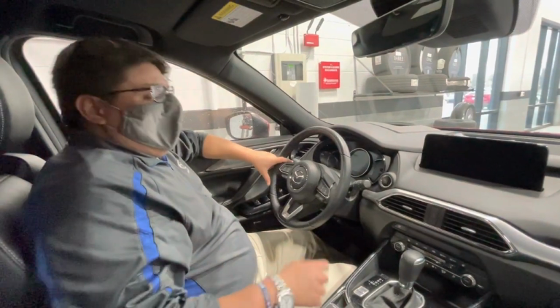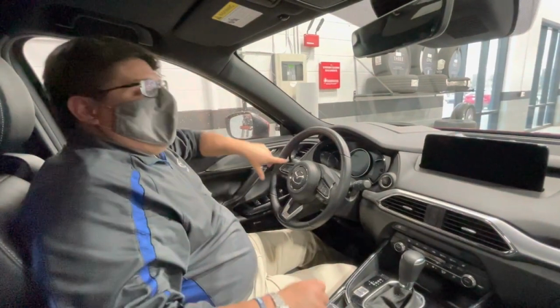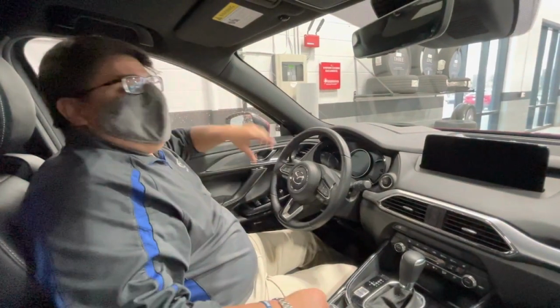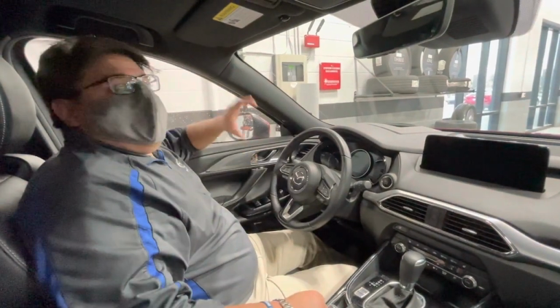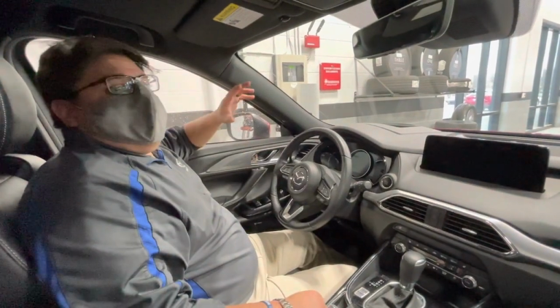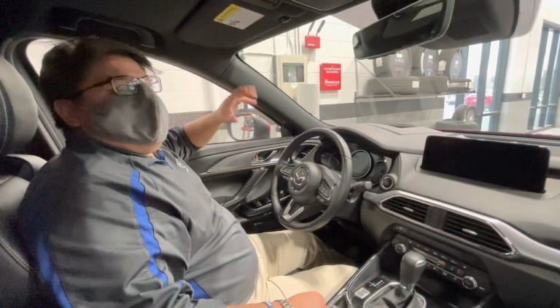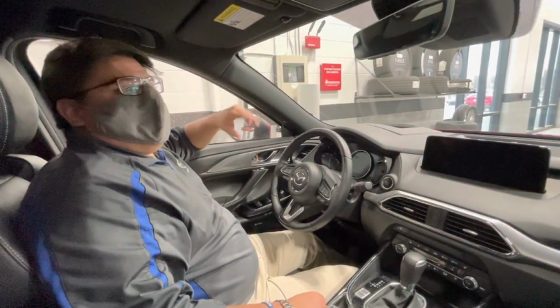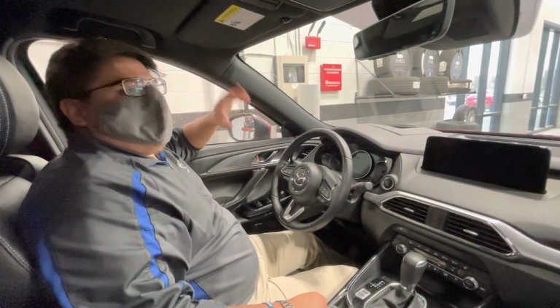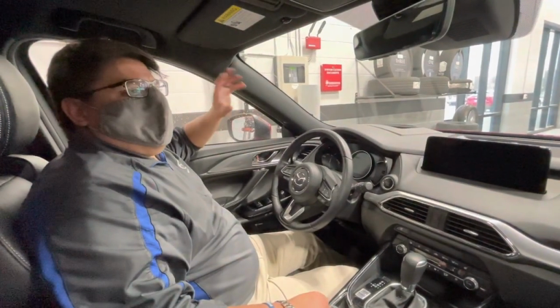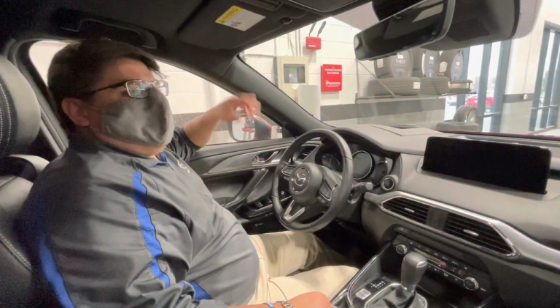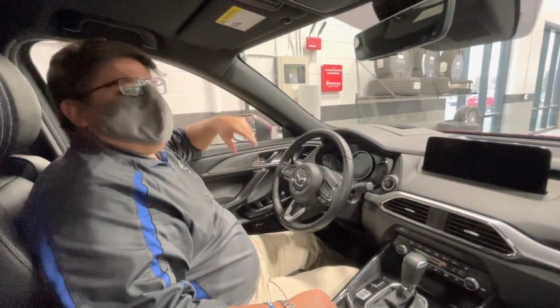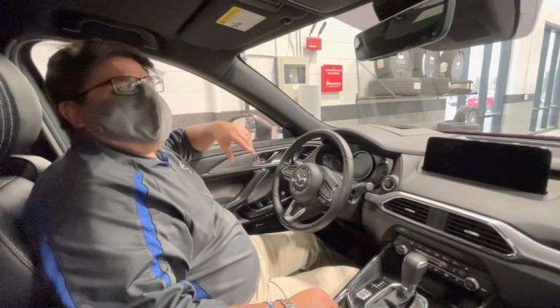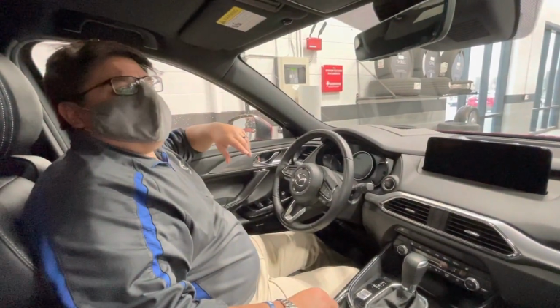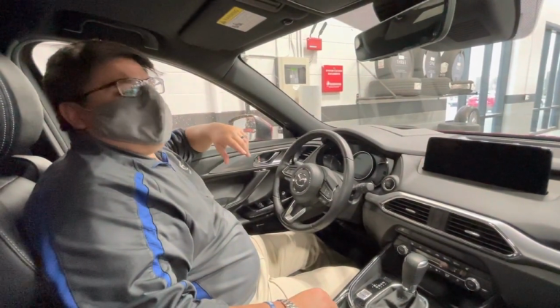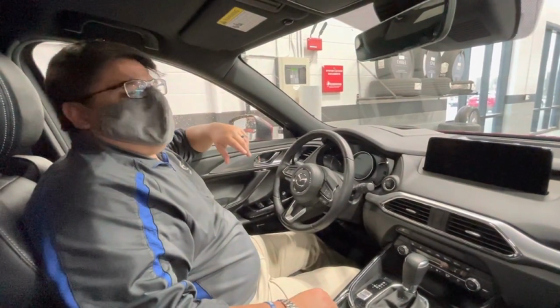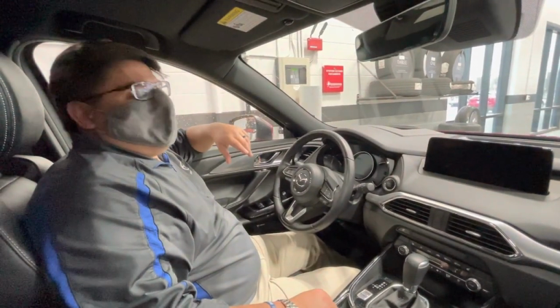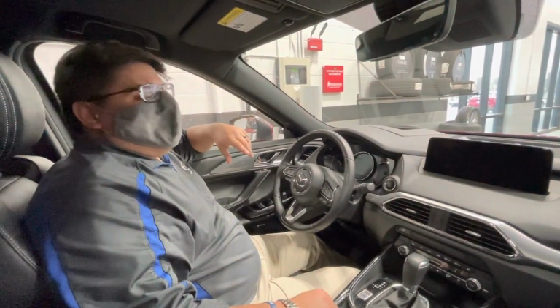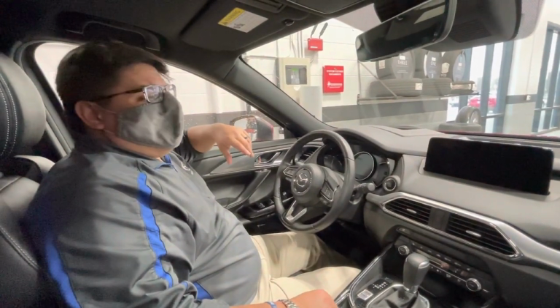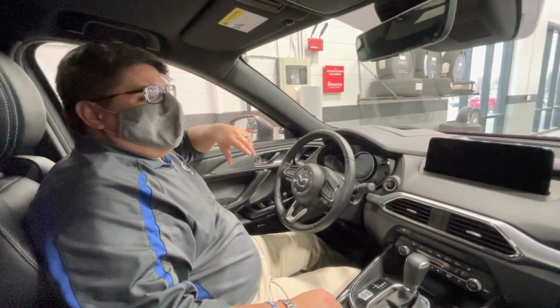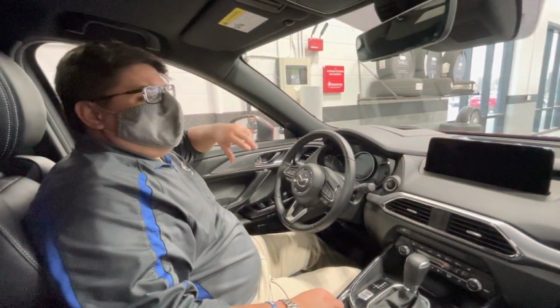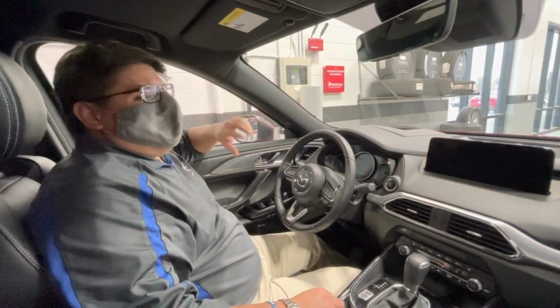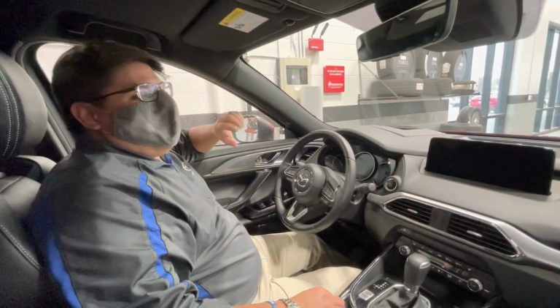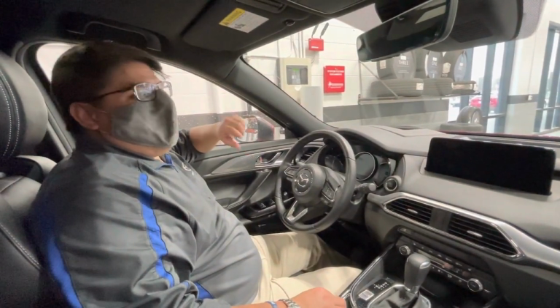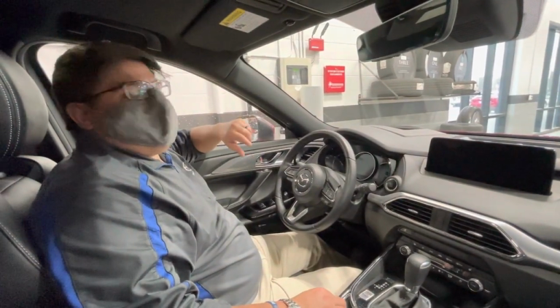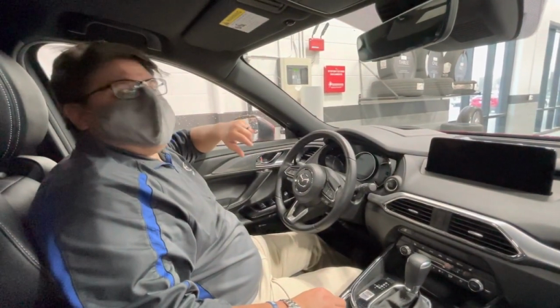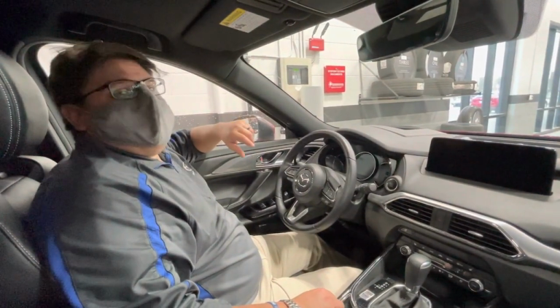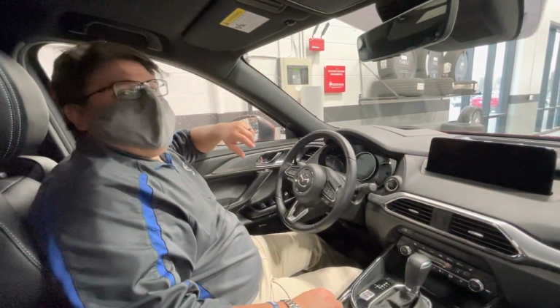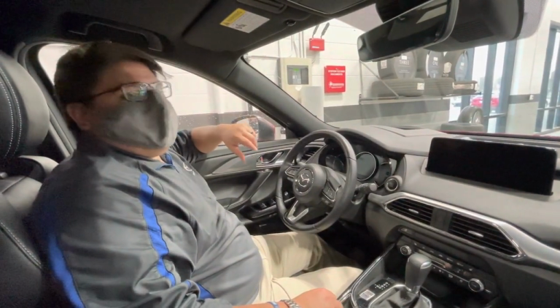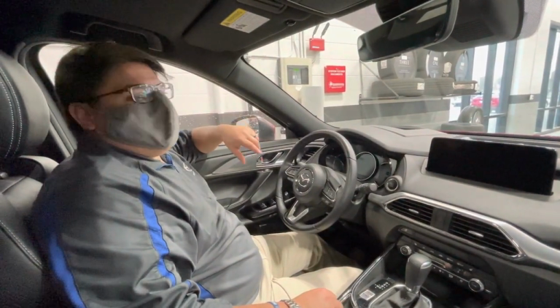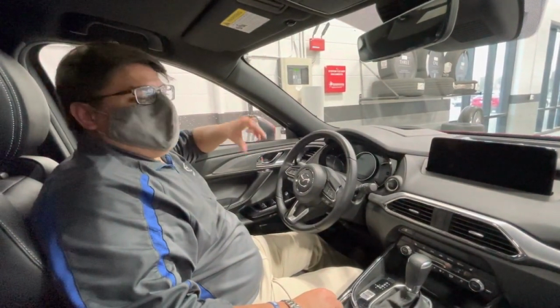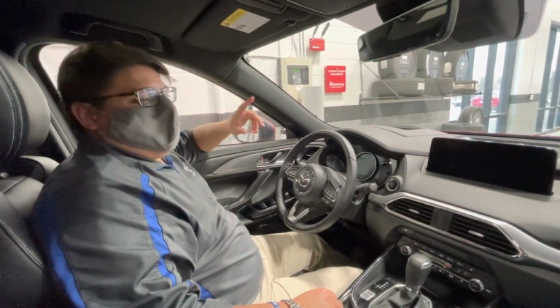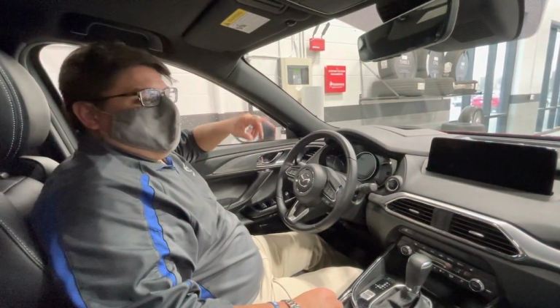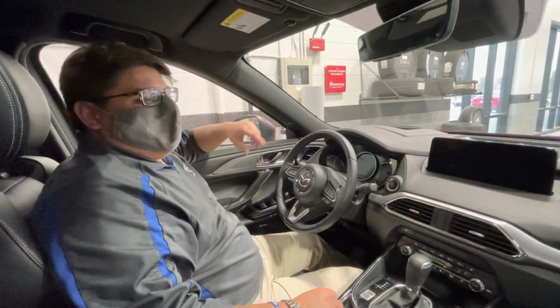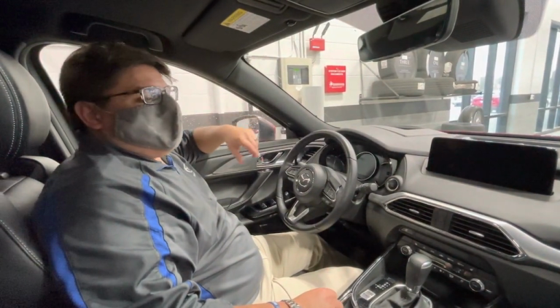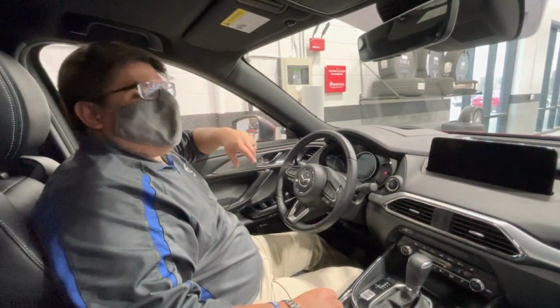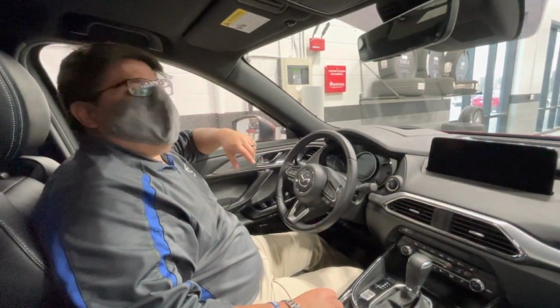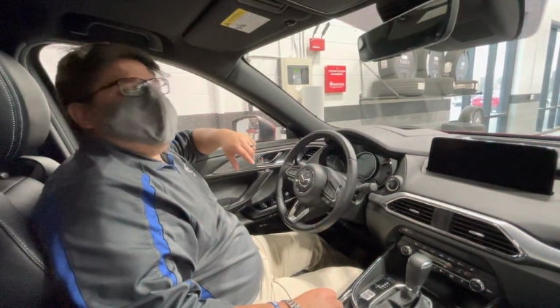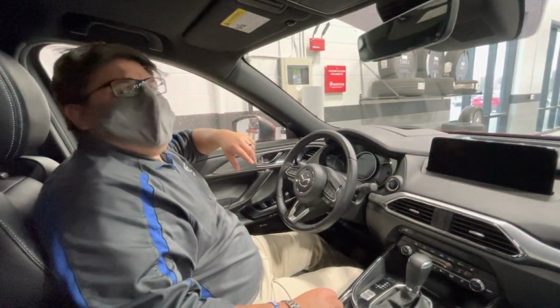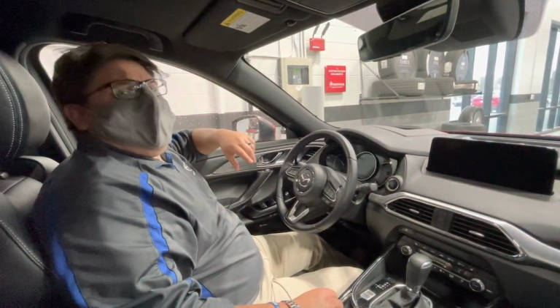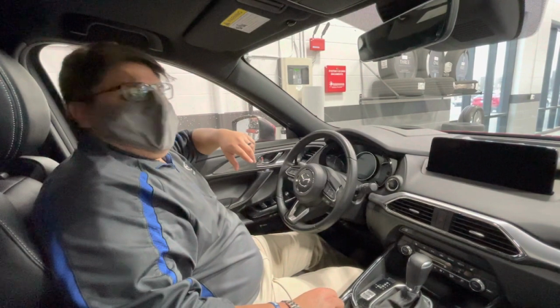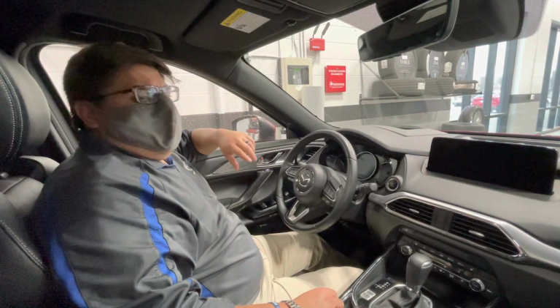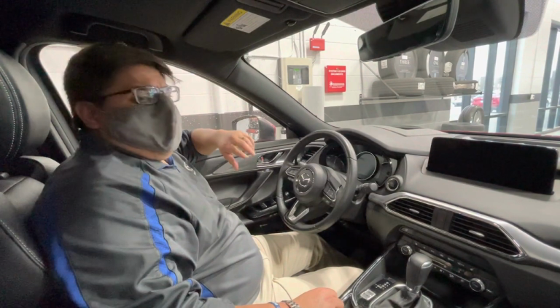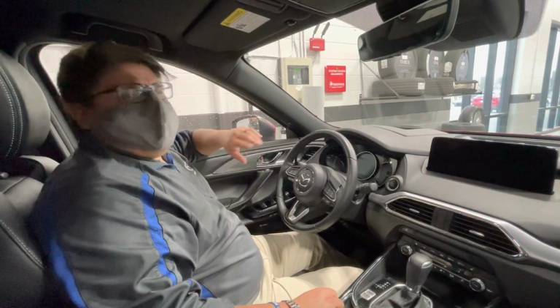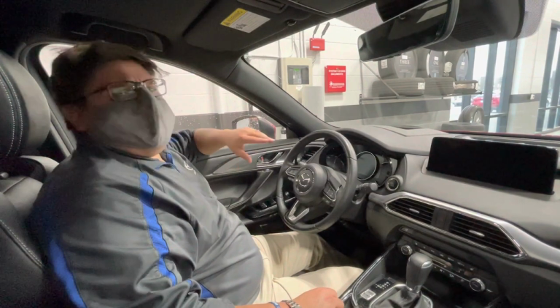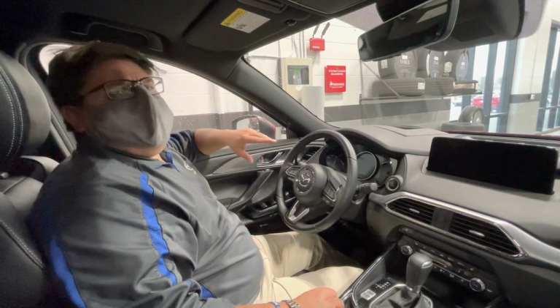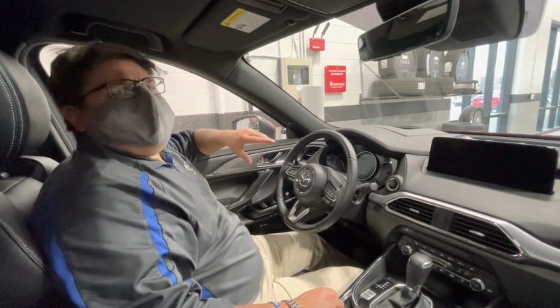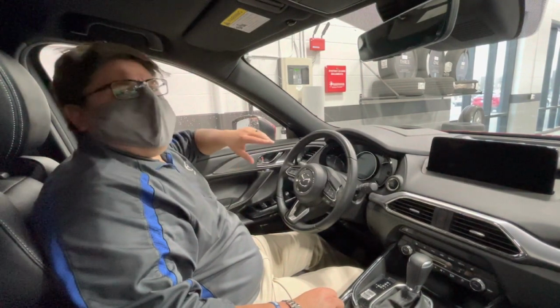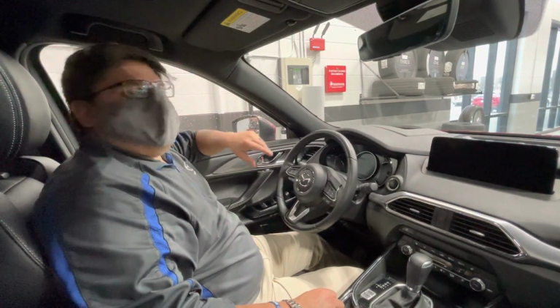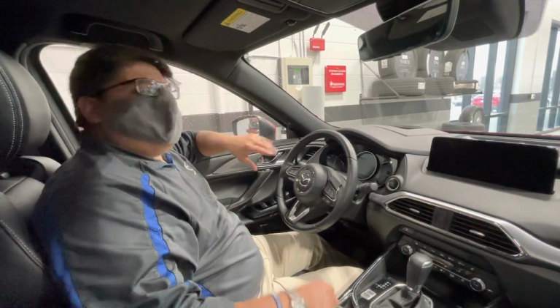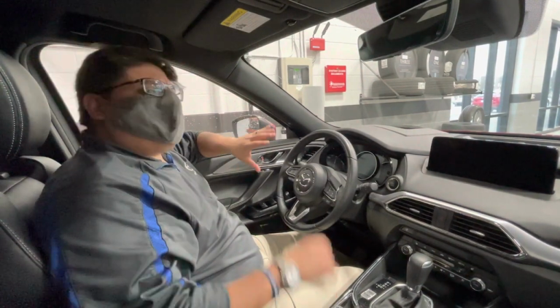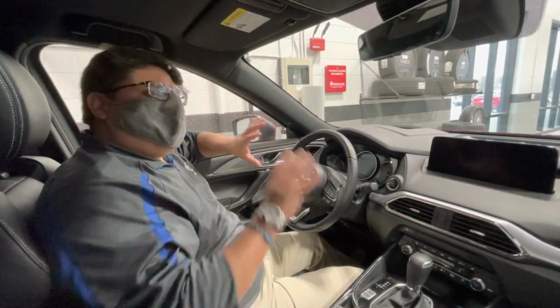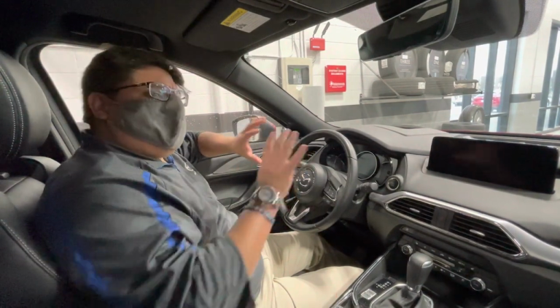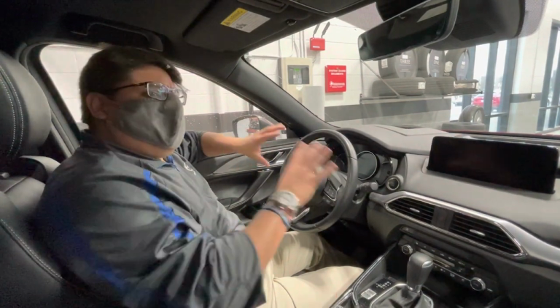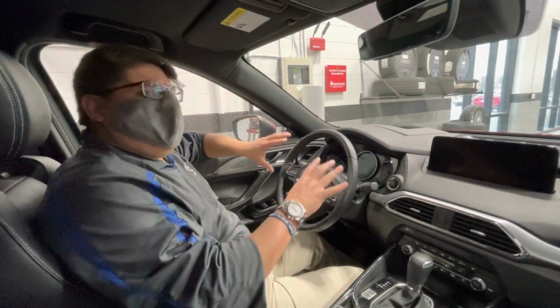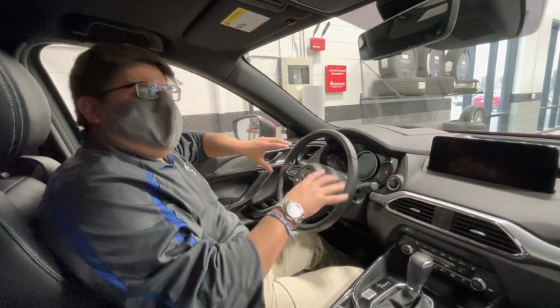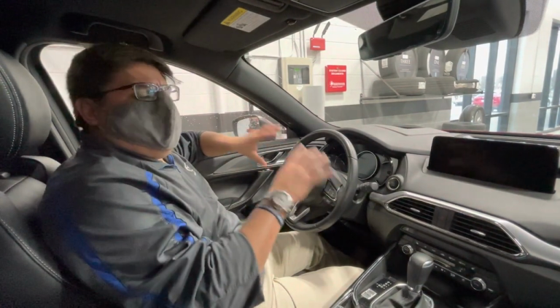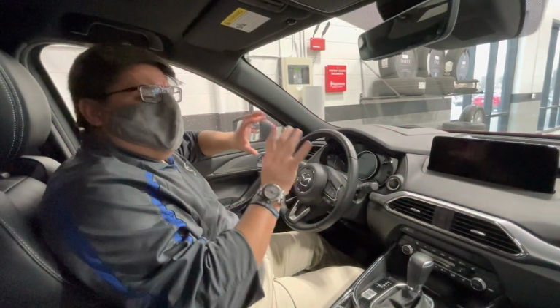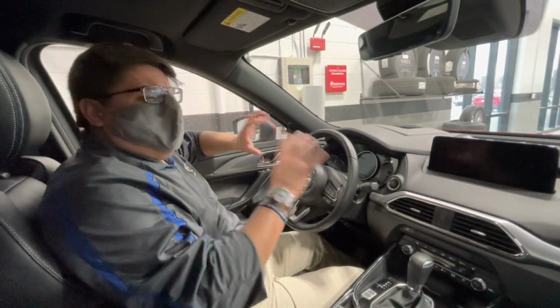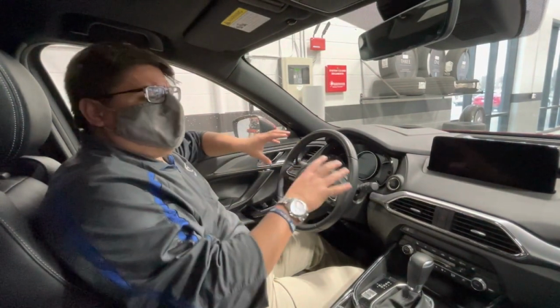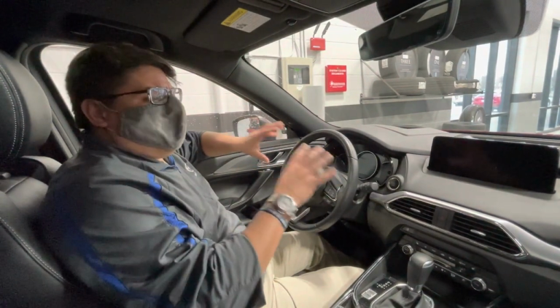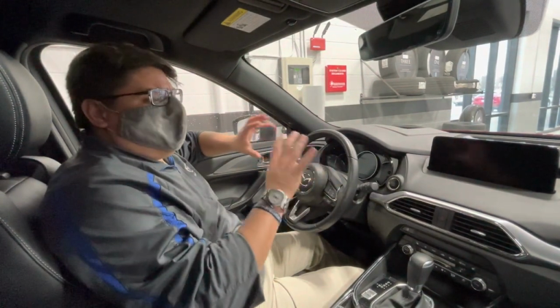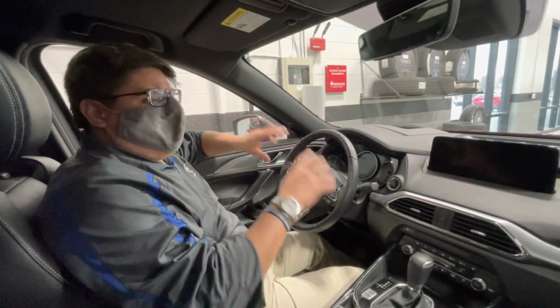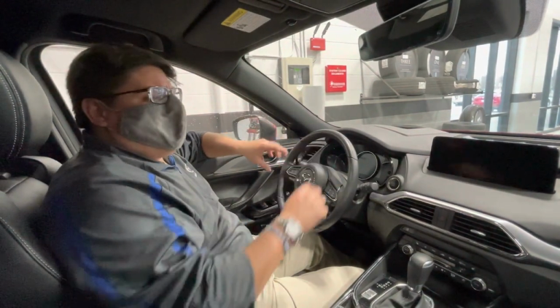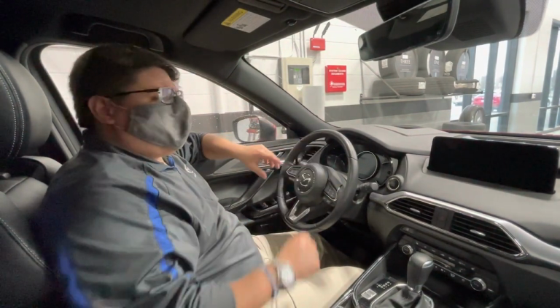Hi everyone, I'm Pablo, your friendly local Madison Mazda service guy. I wanted to reach out with some key winter tips.